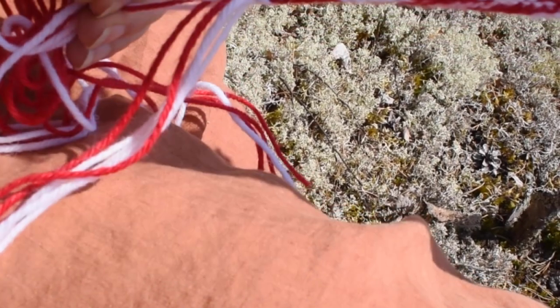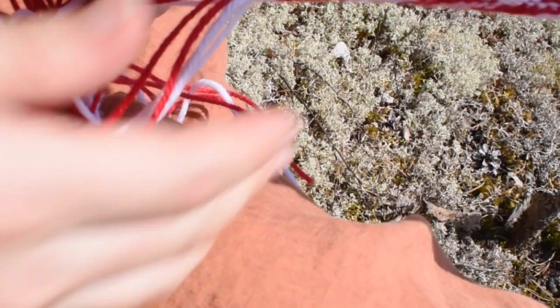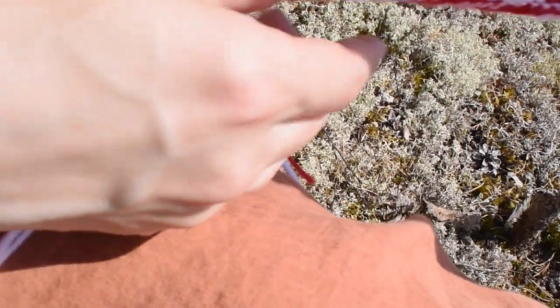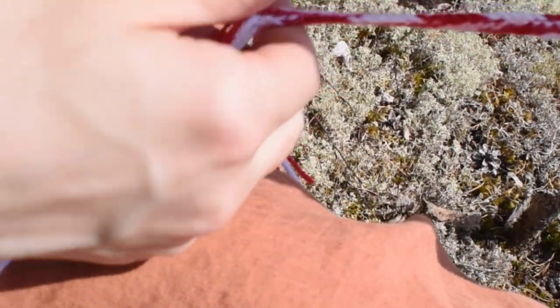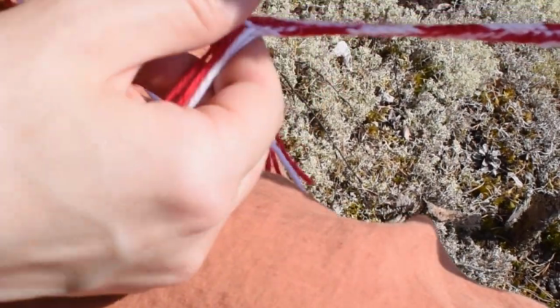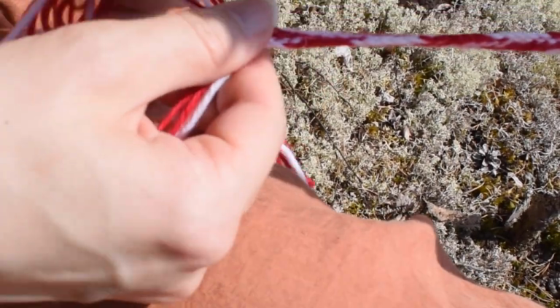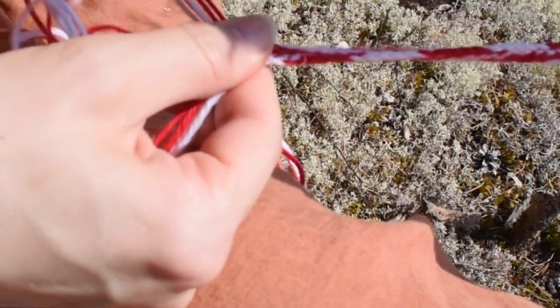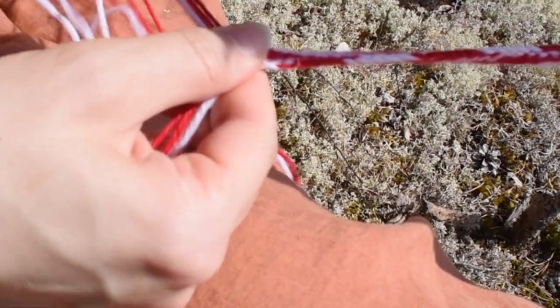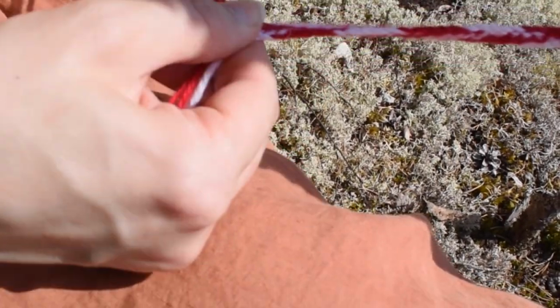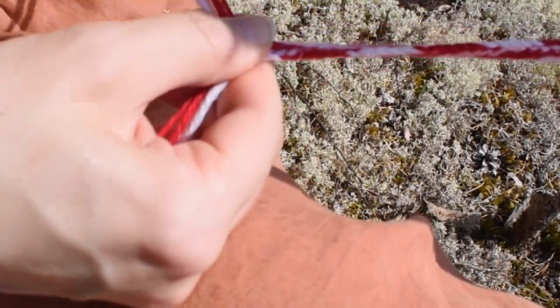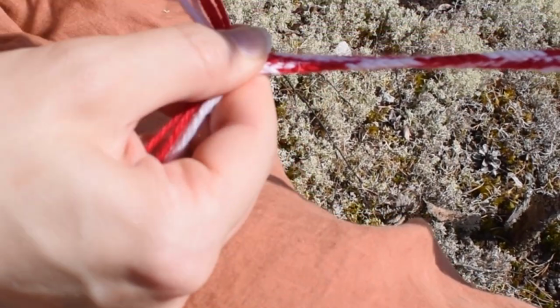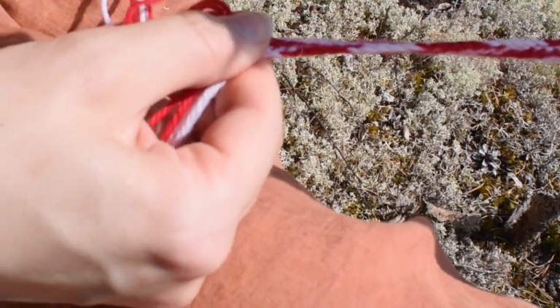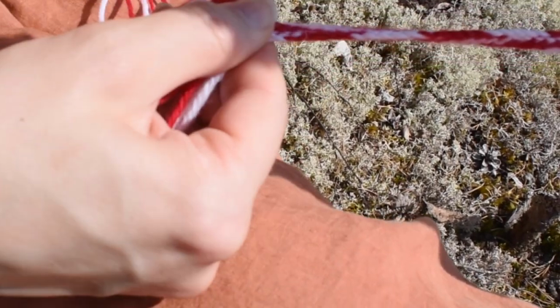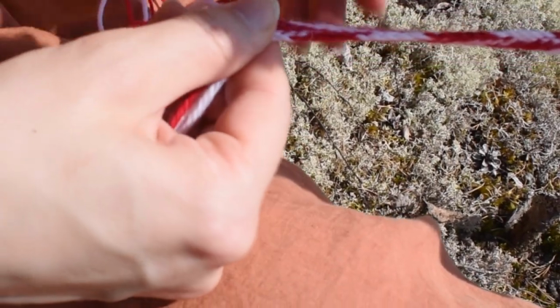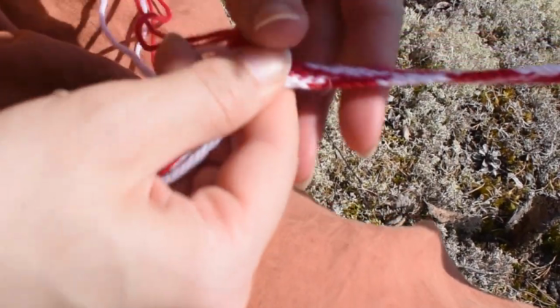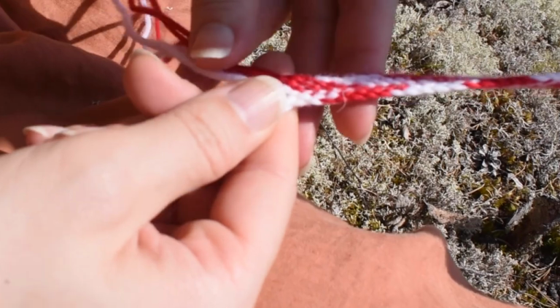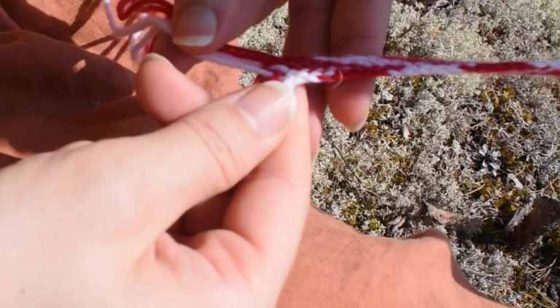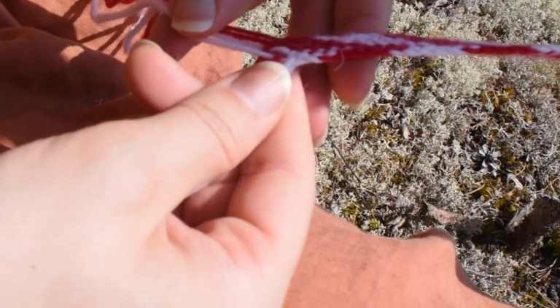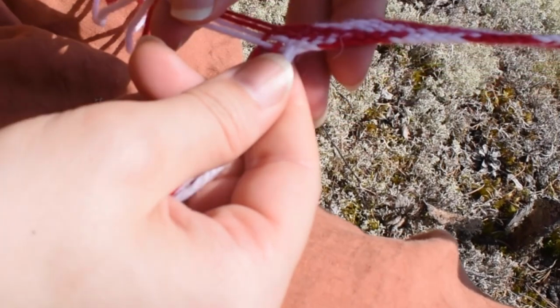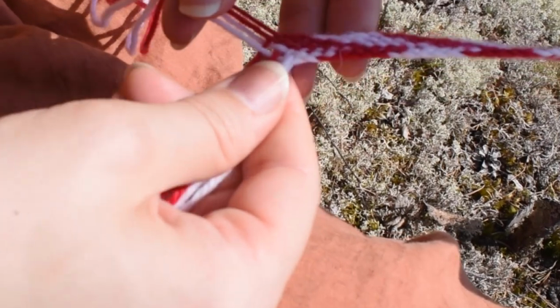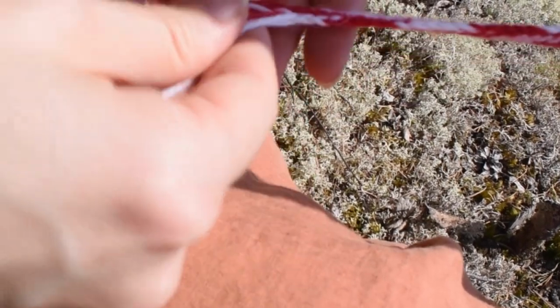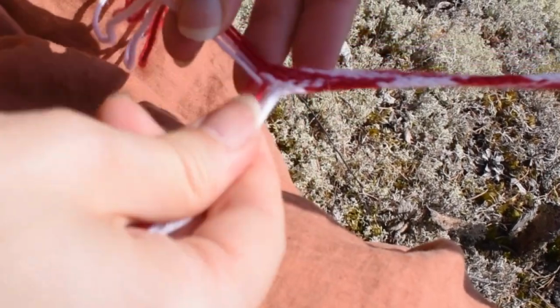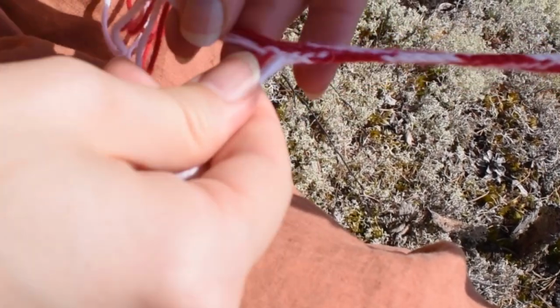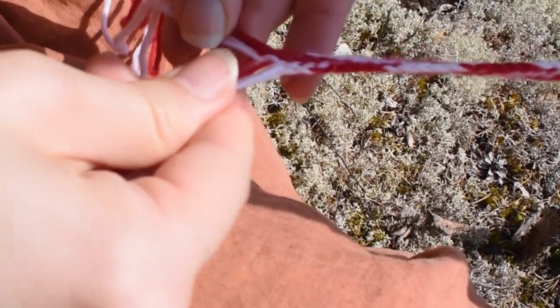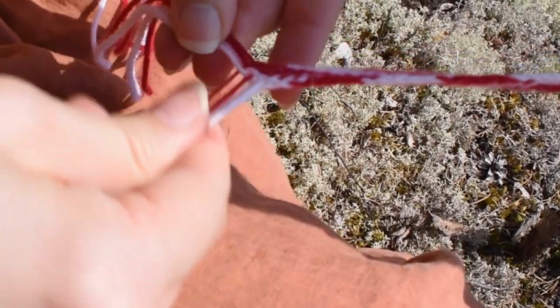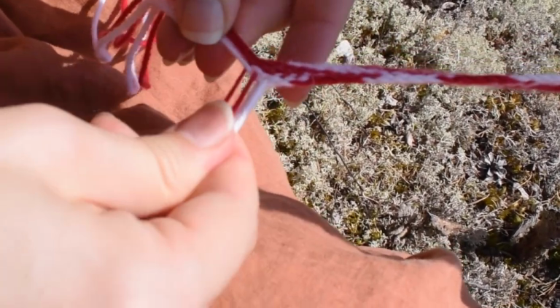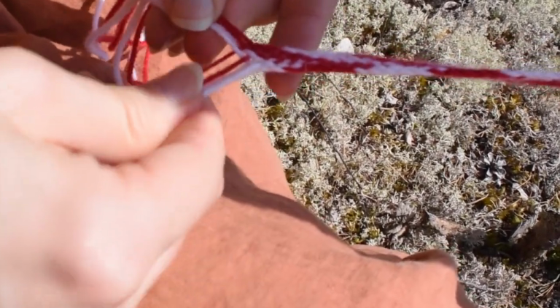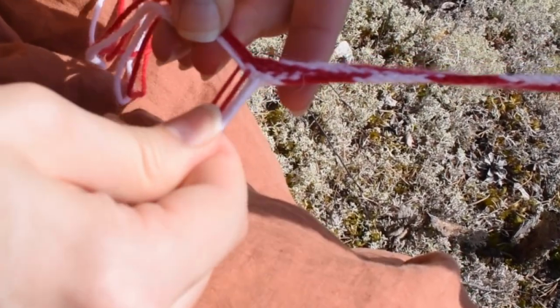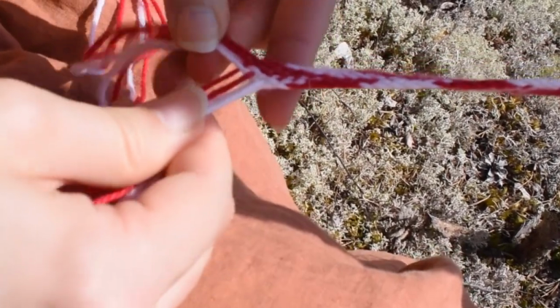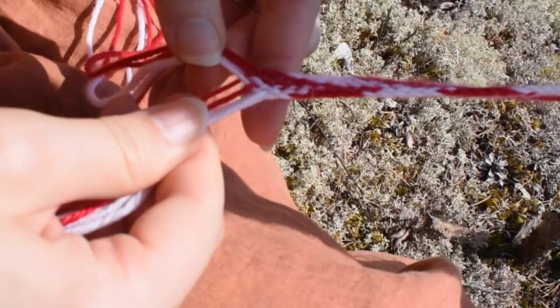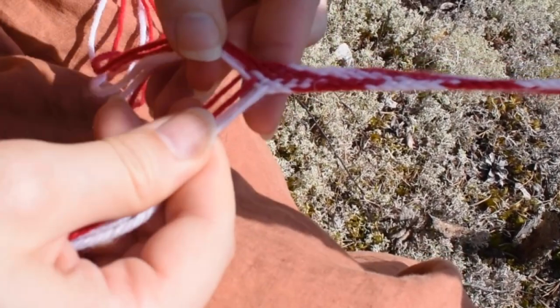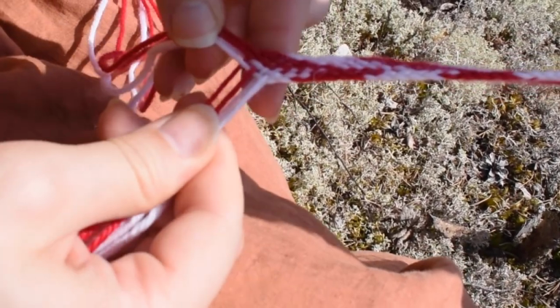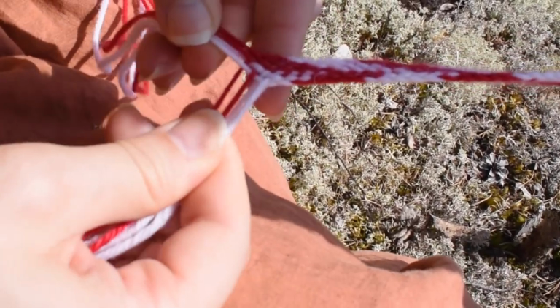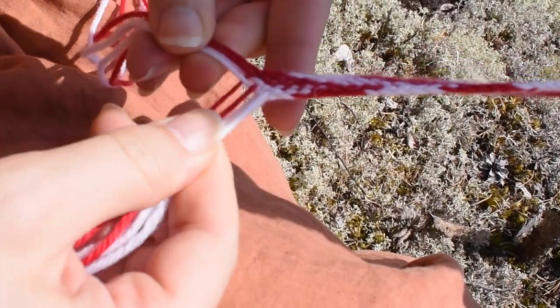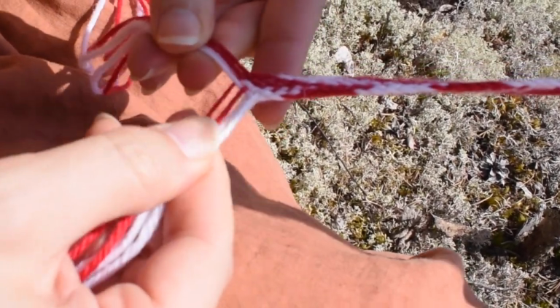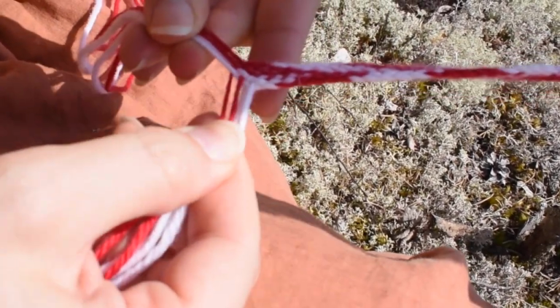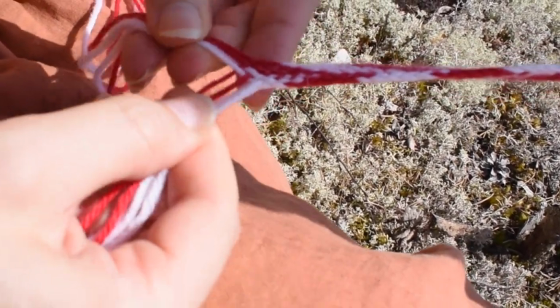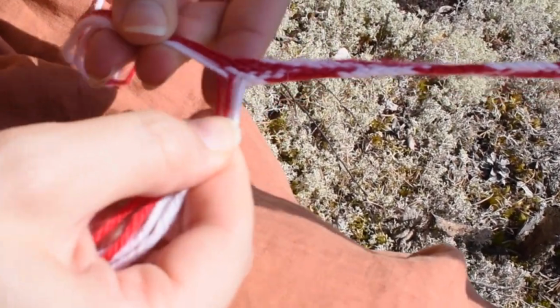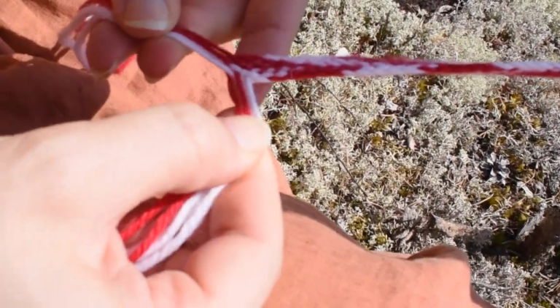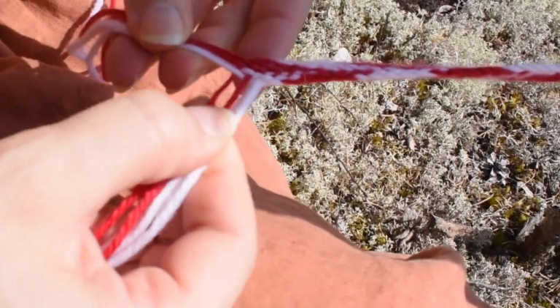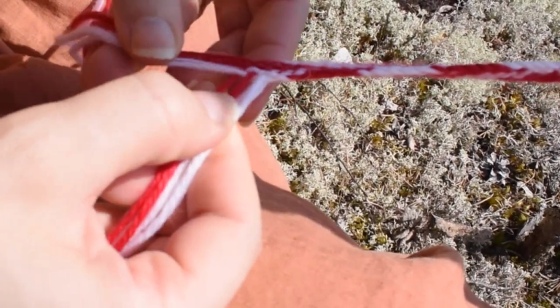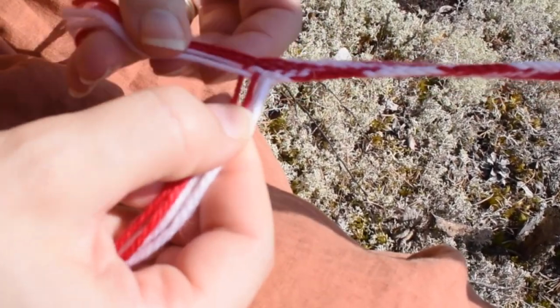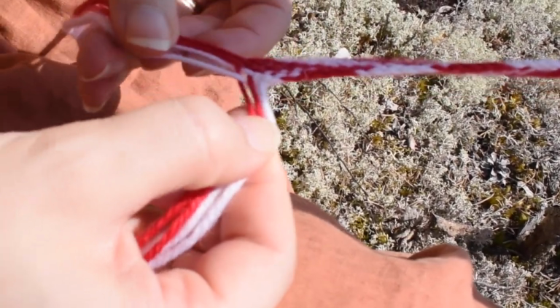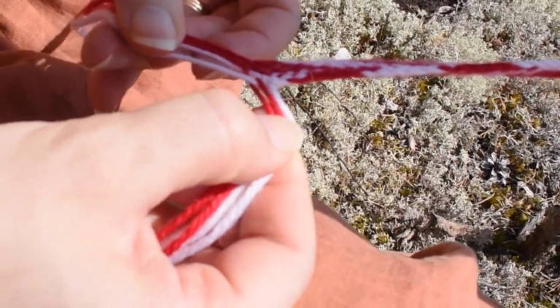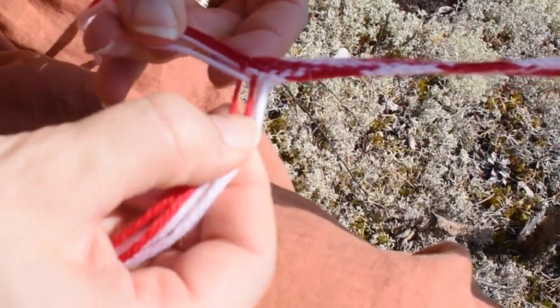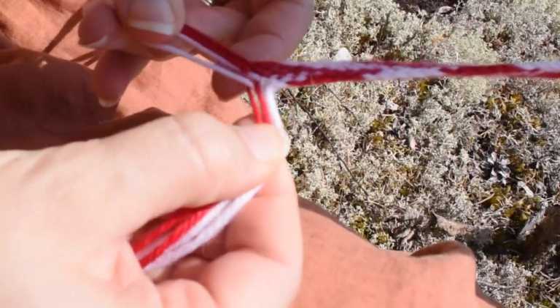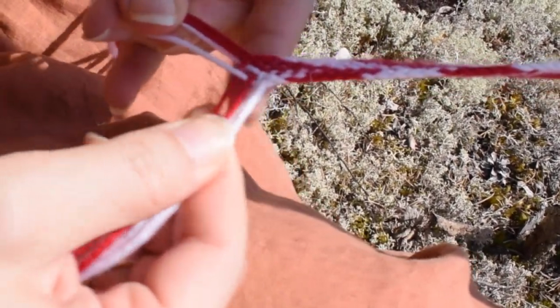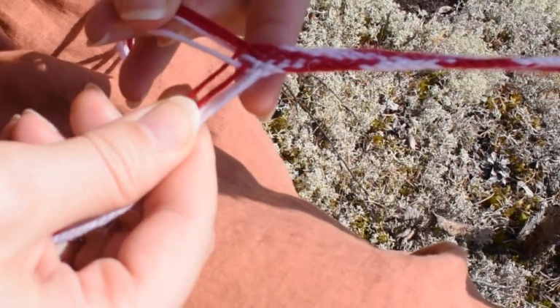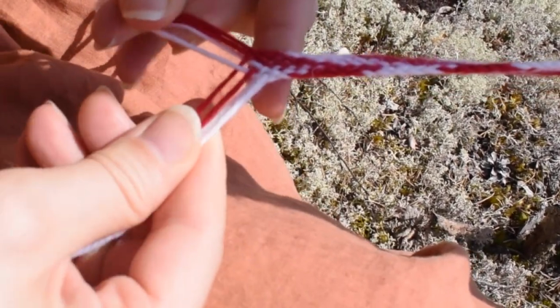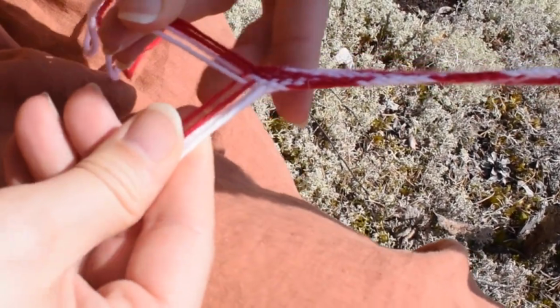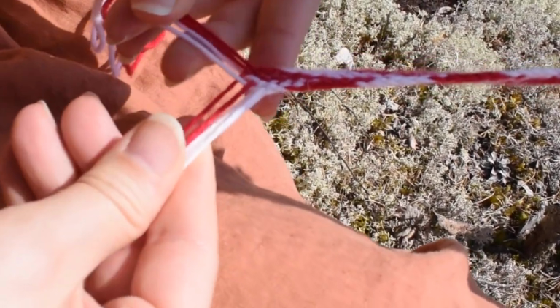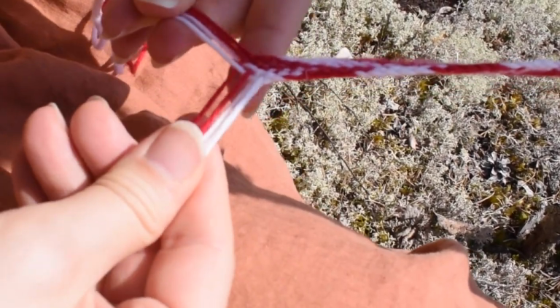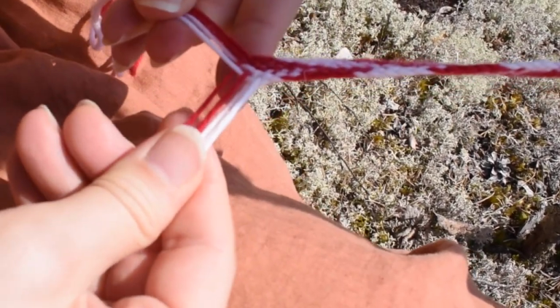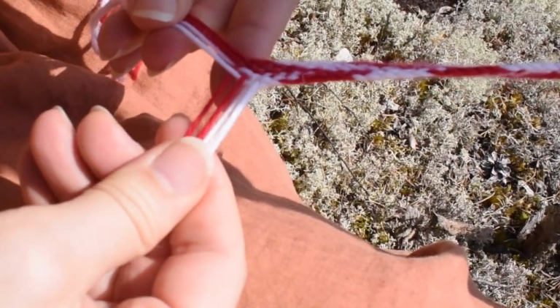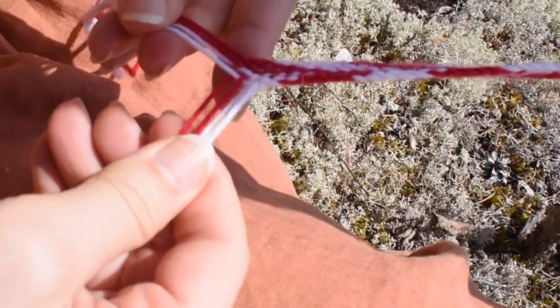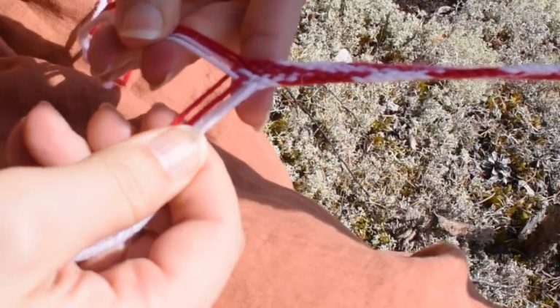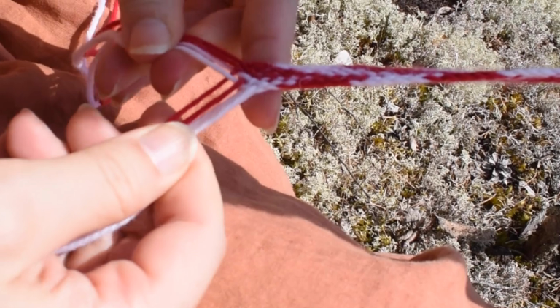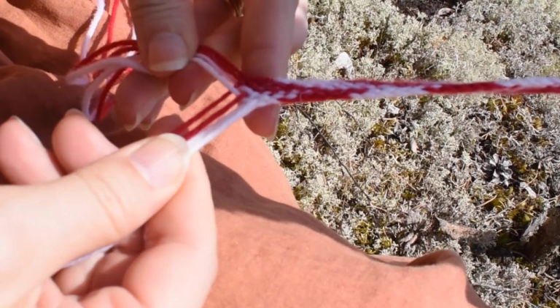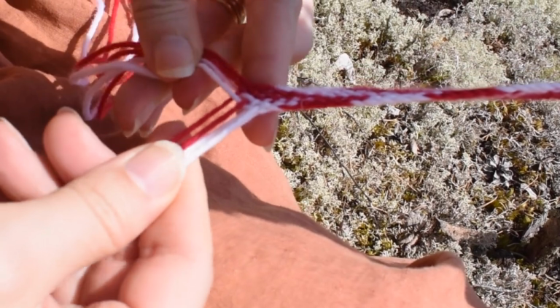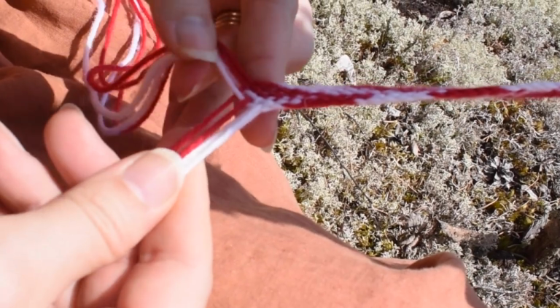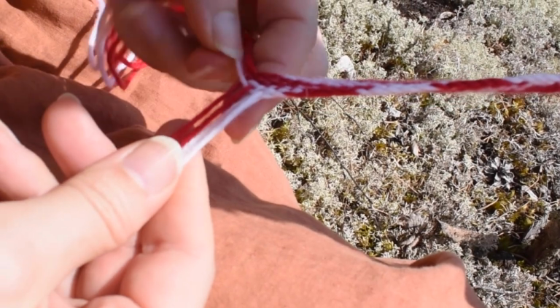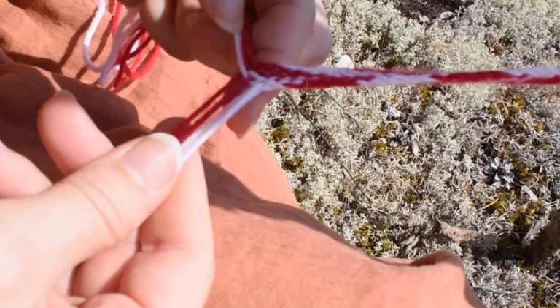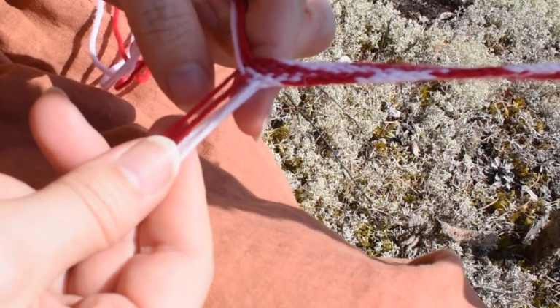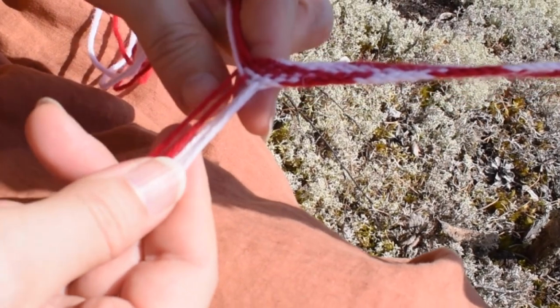Once in a while just pull everything to tighten the braid. Then you just repeat this until you have the braid.